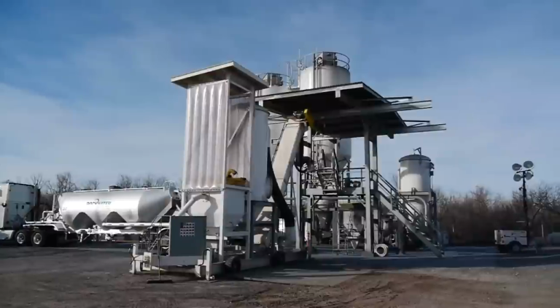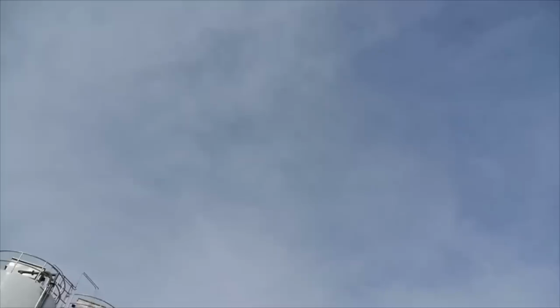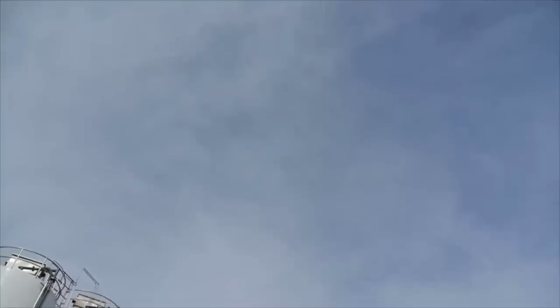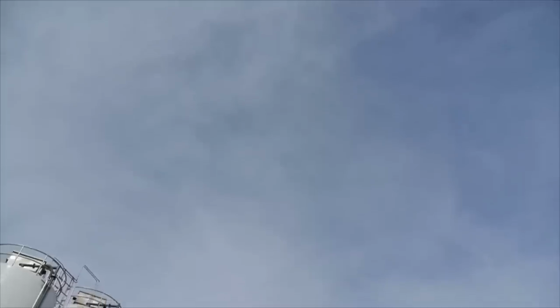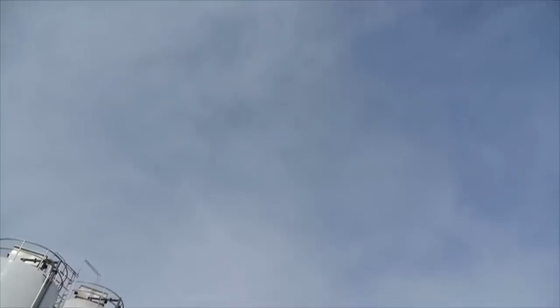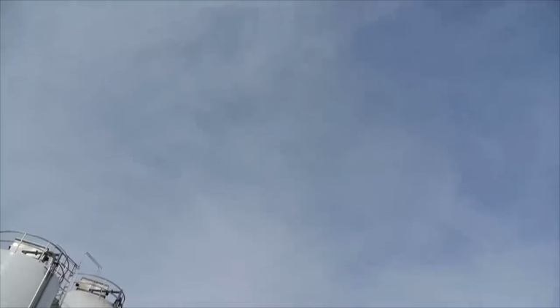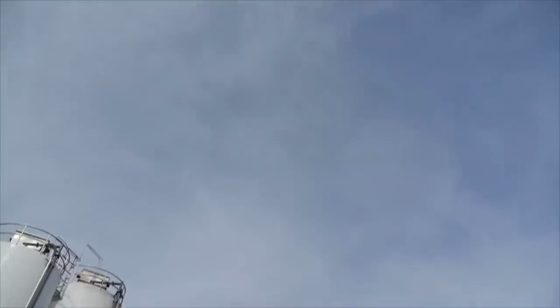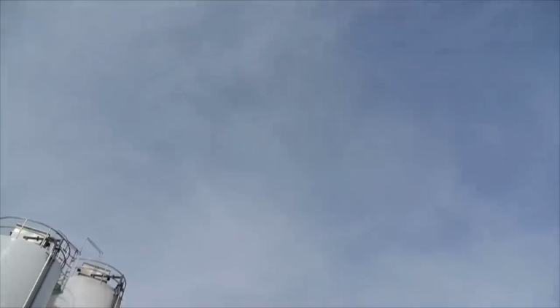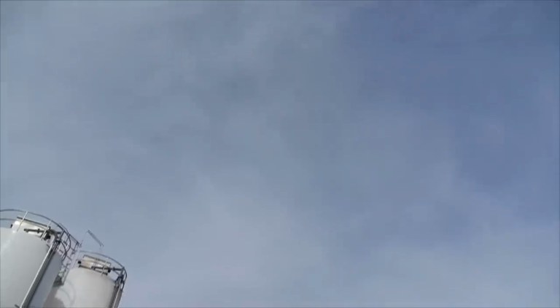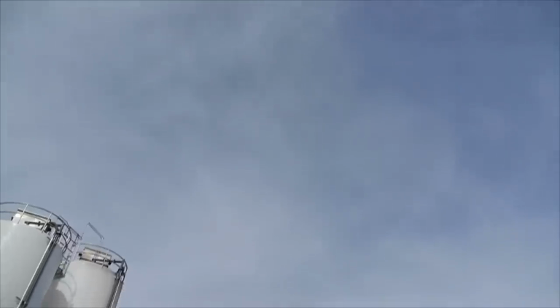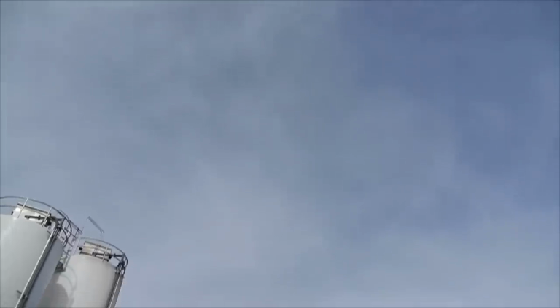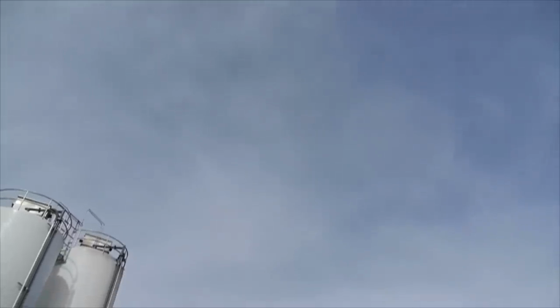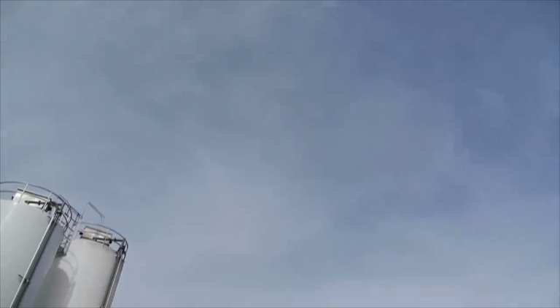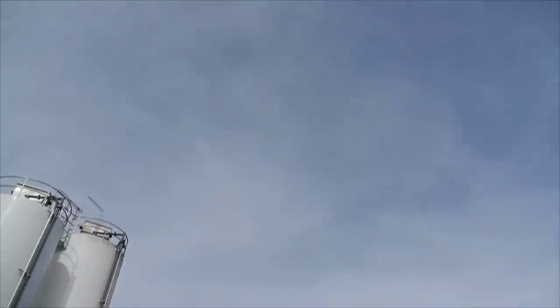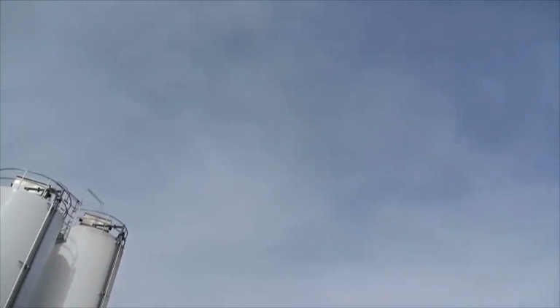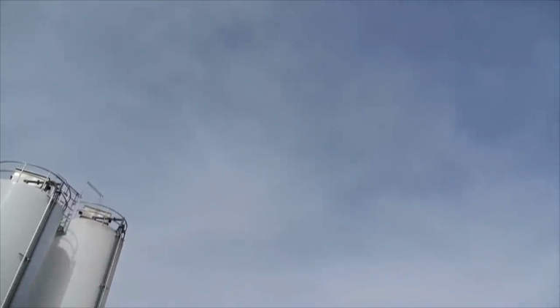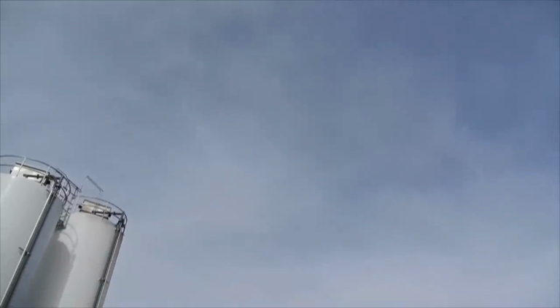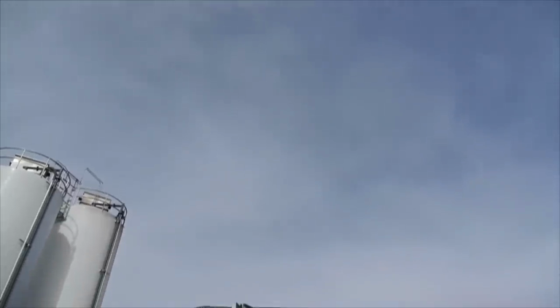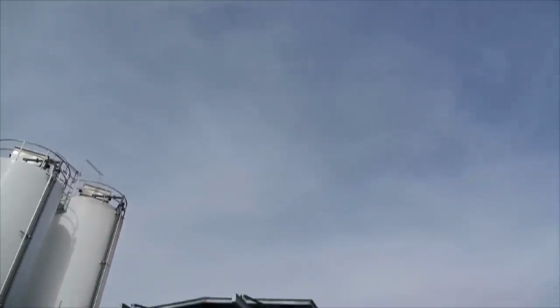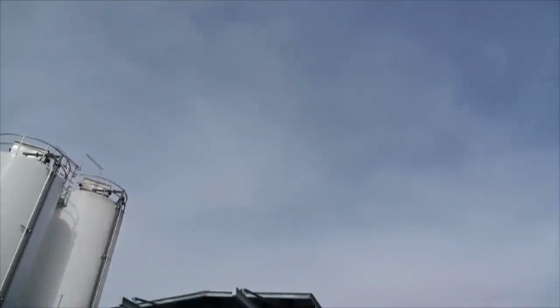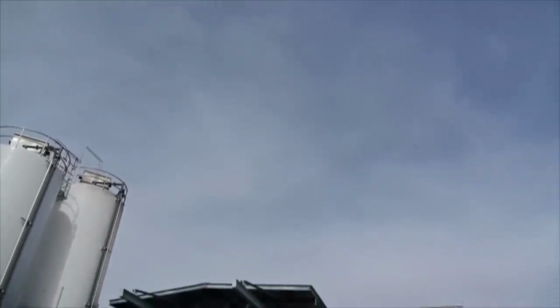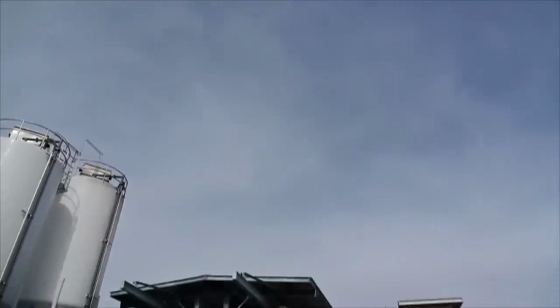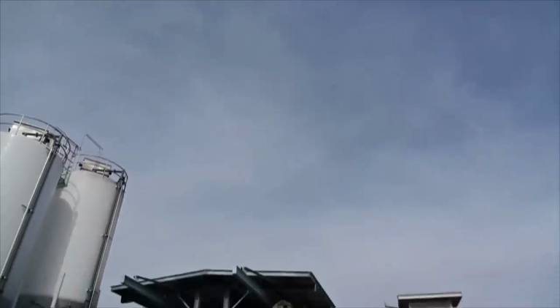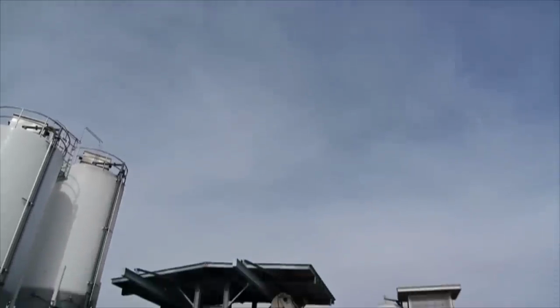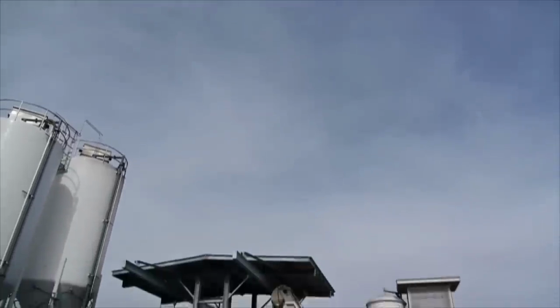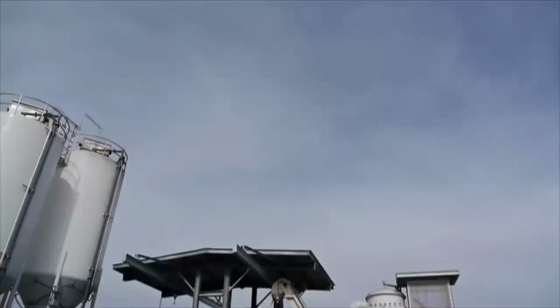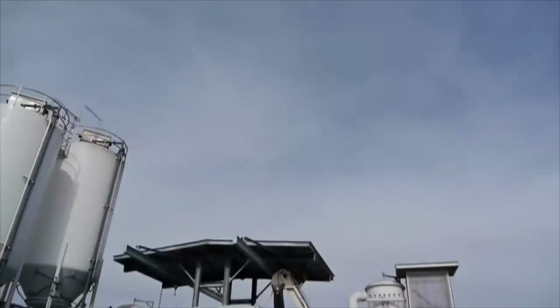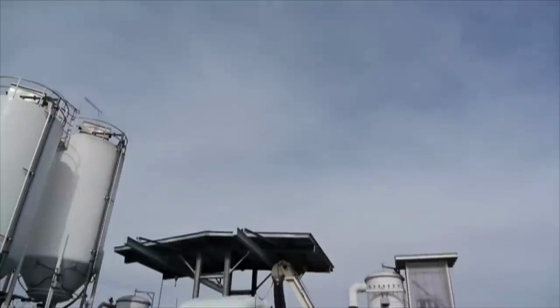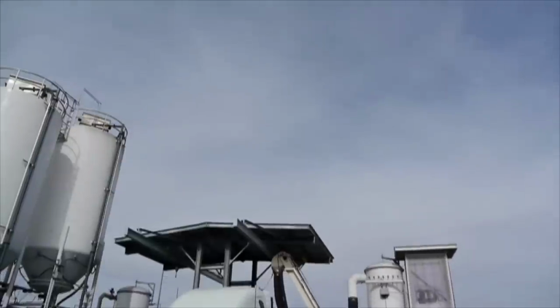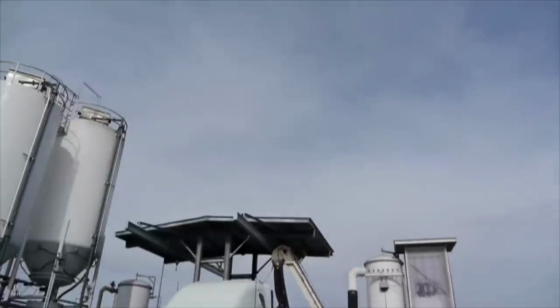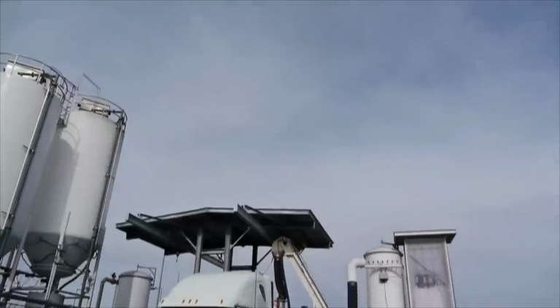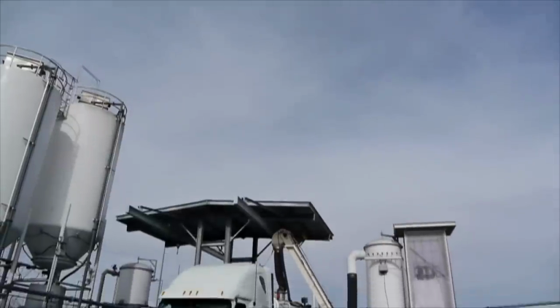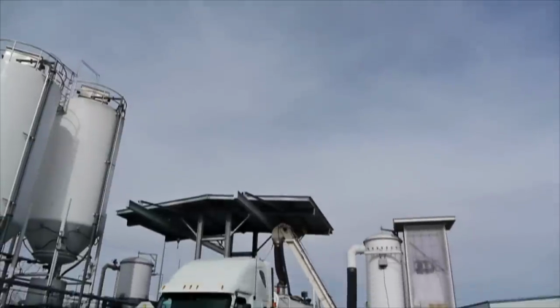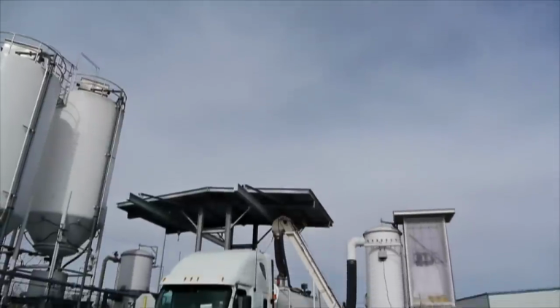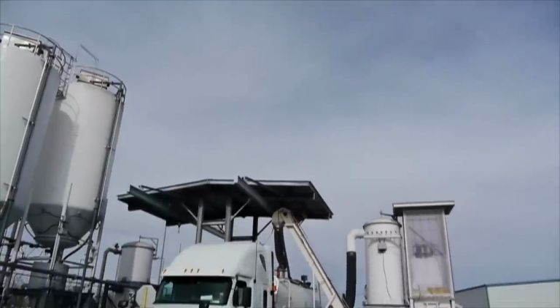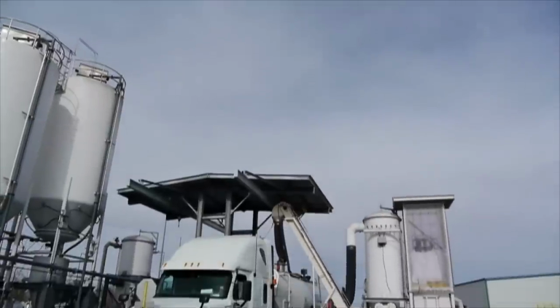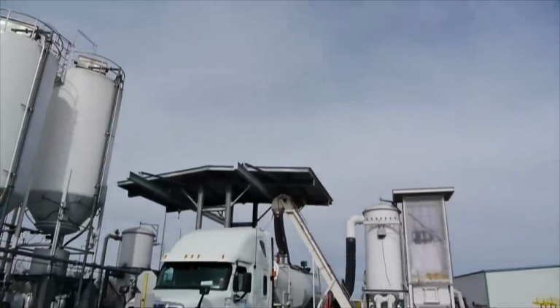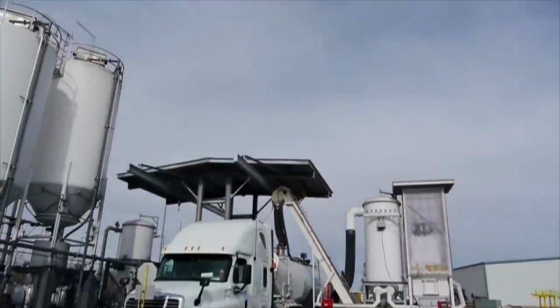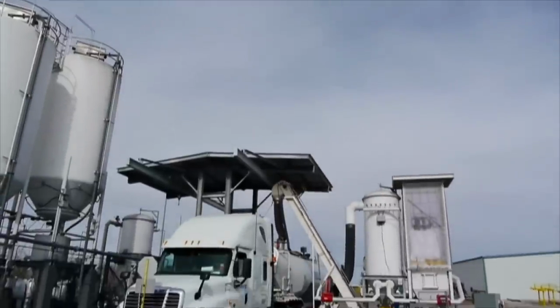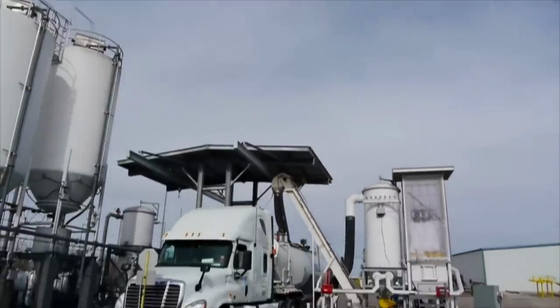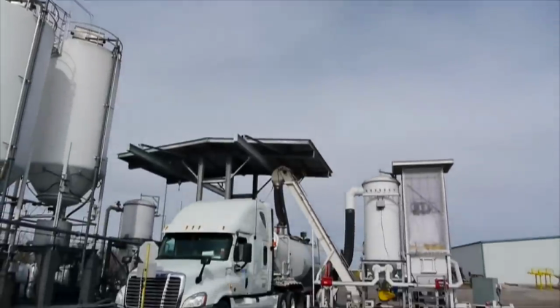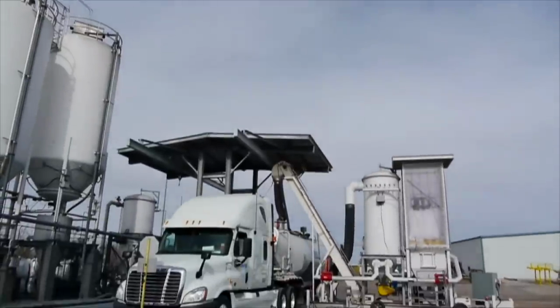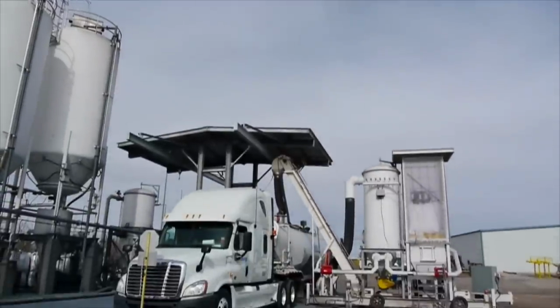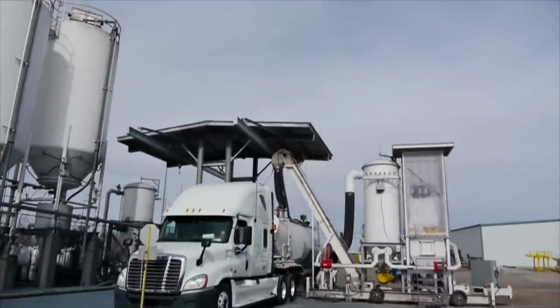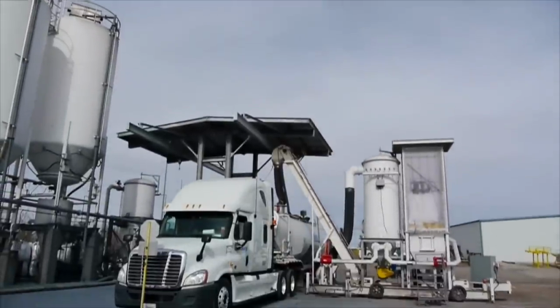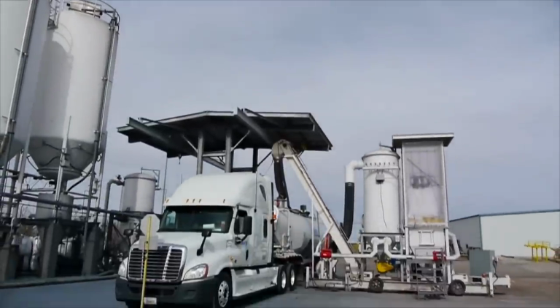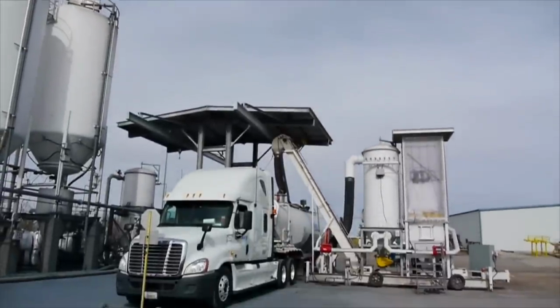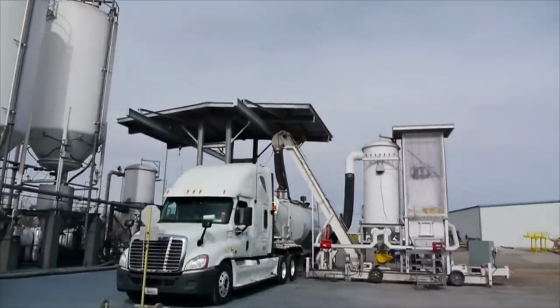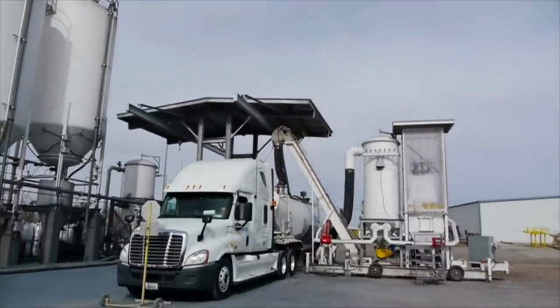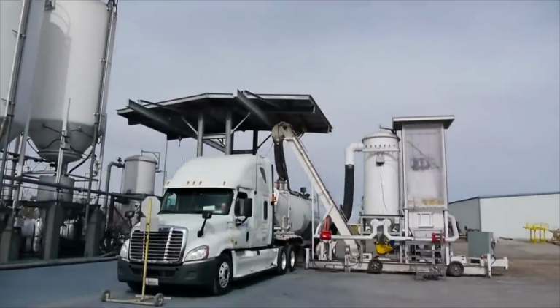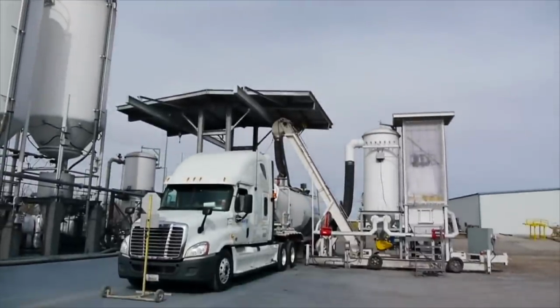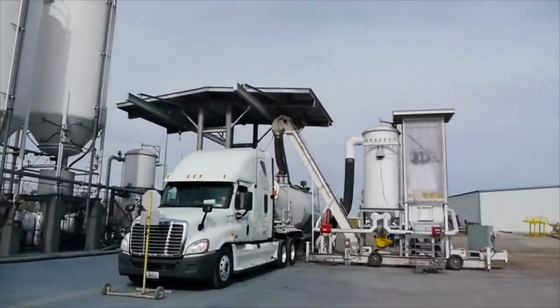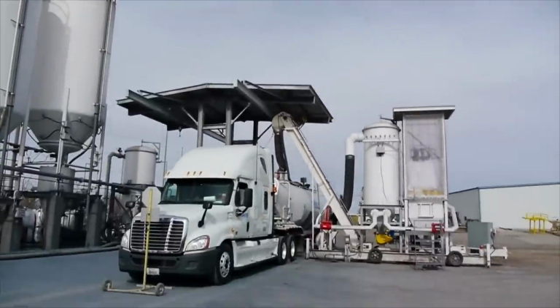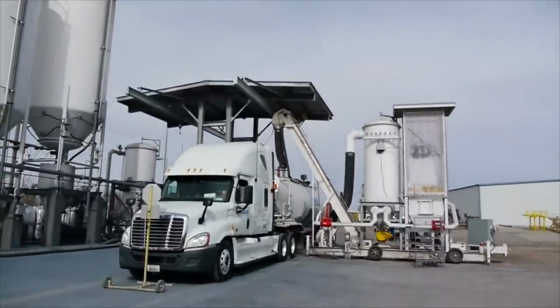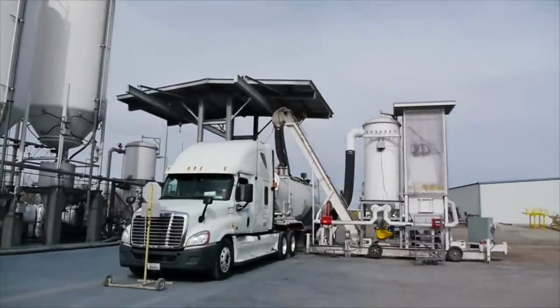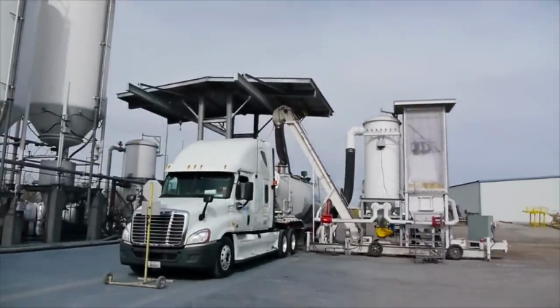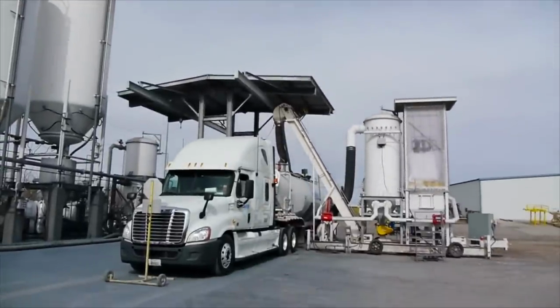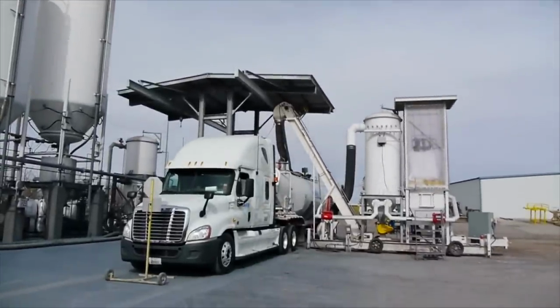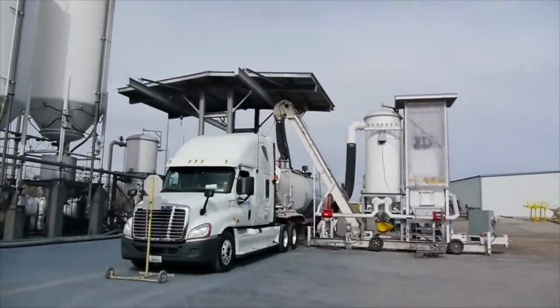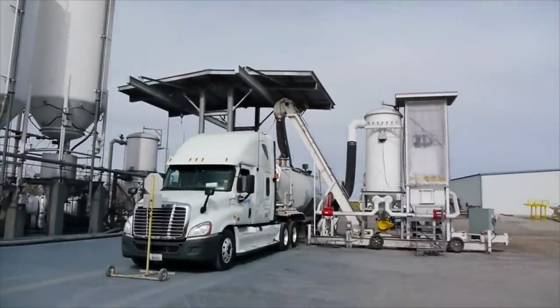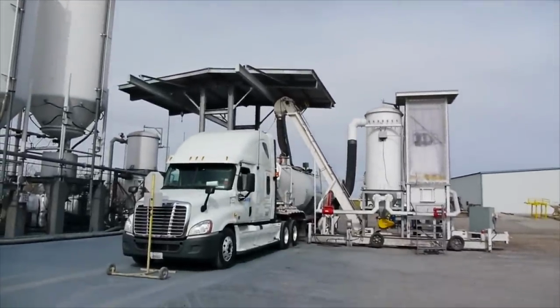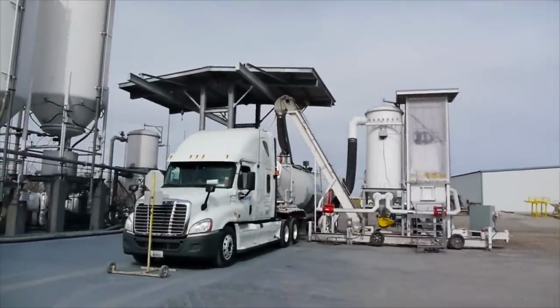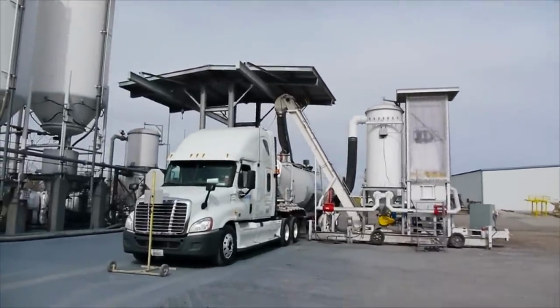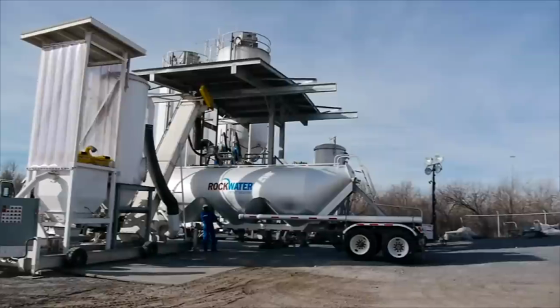Rockwater provides state-of-the-art powder loading in a closed-loop system, engineered to quickly load our fleet of pneumatic trailers for field delivery.